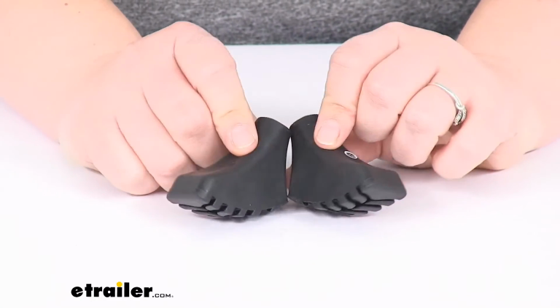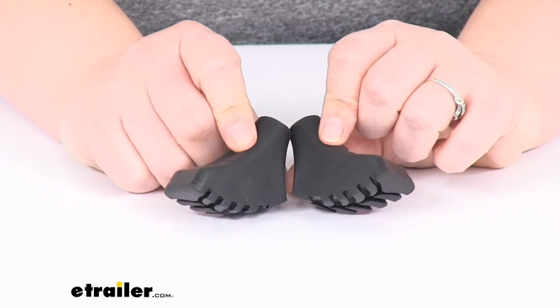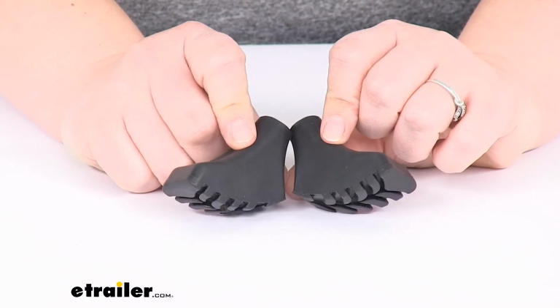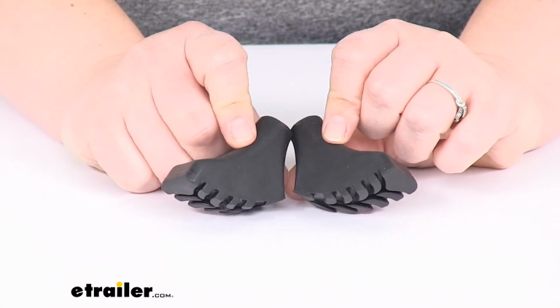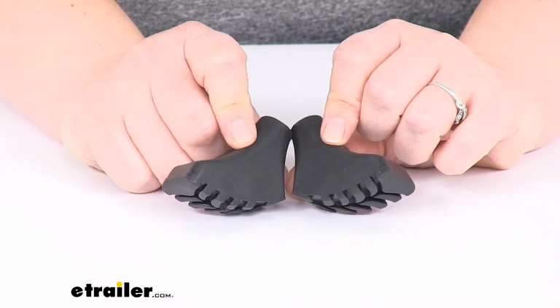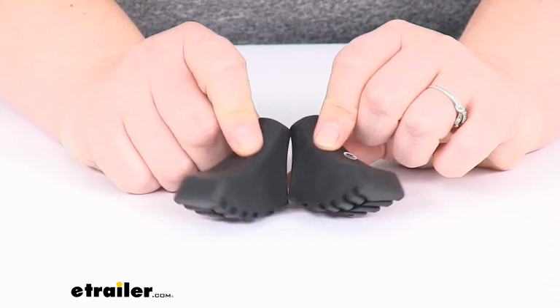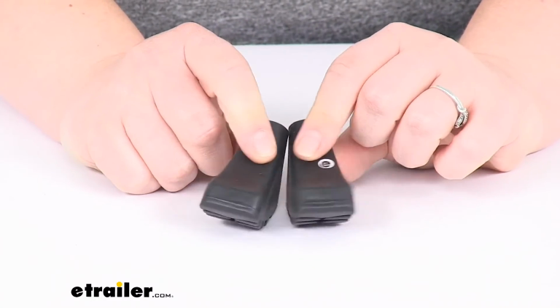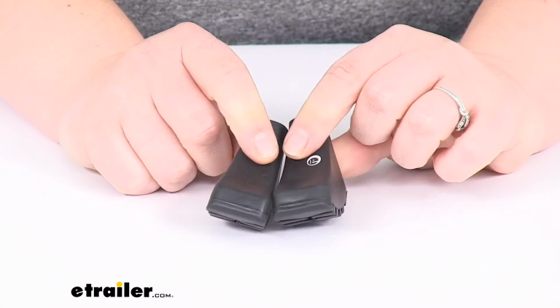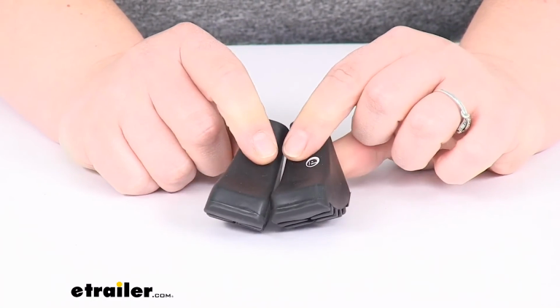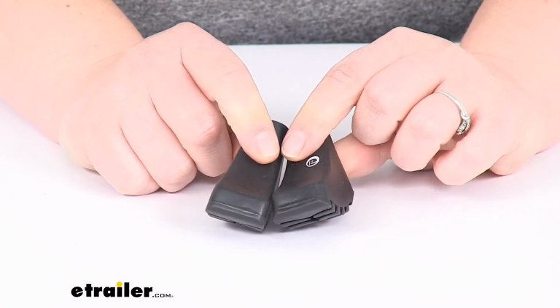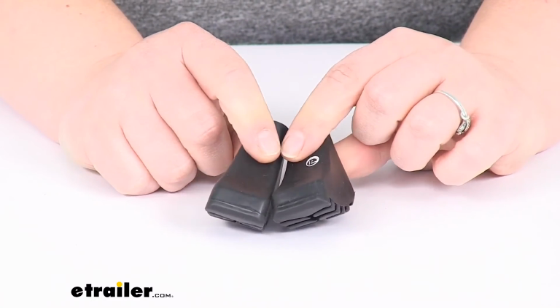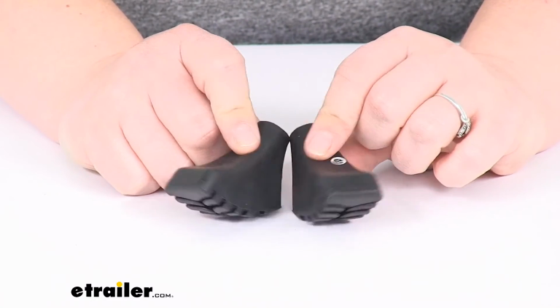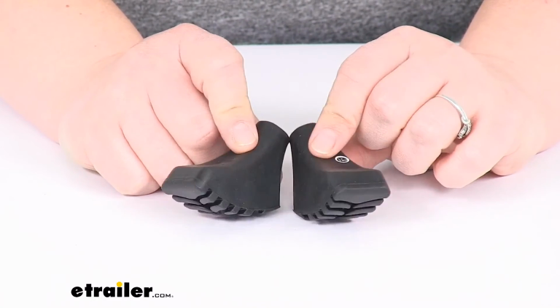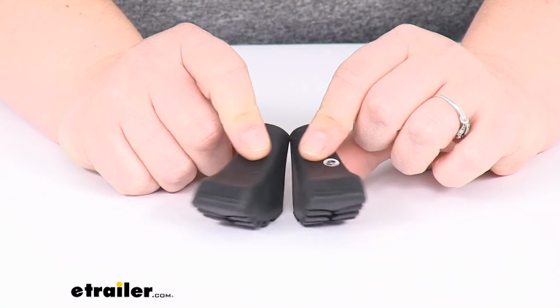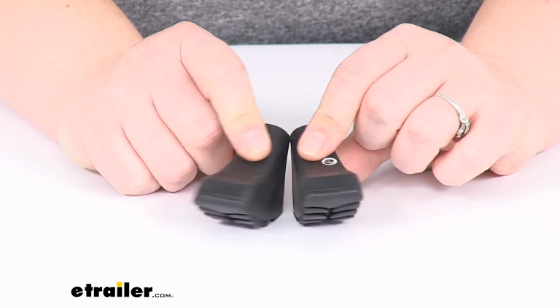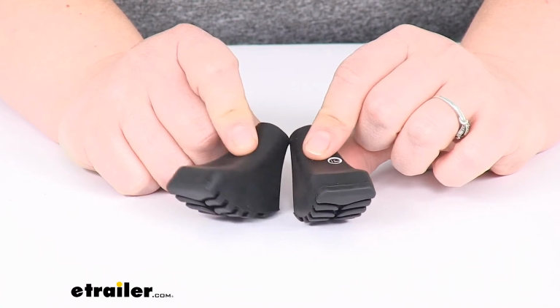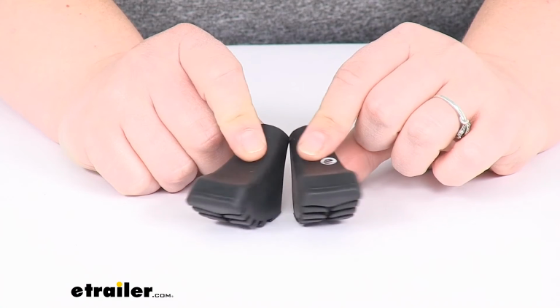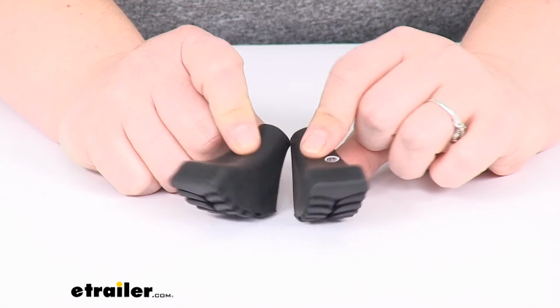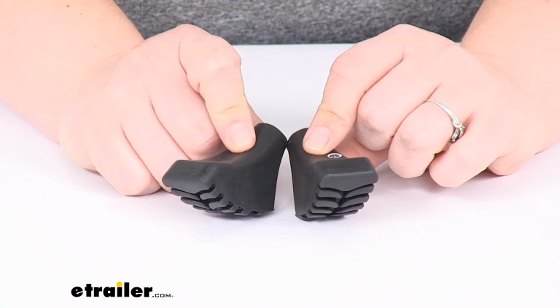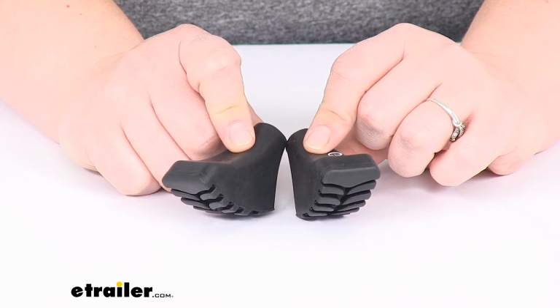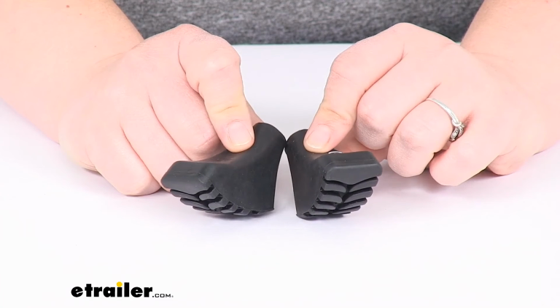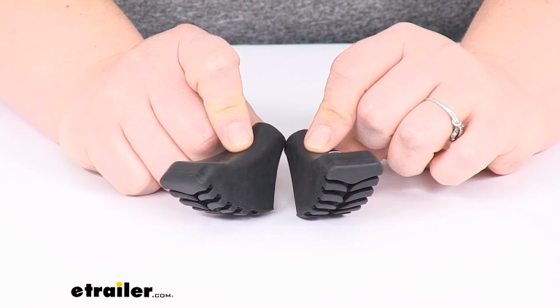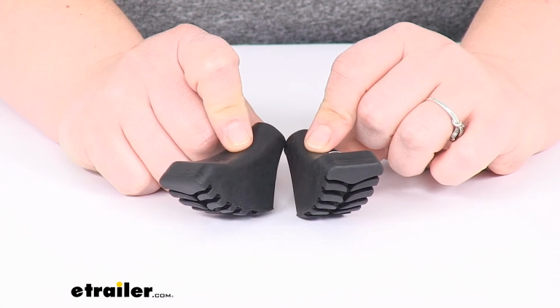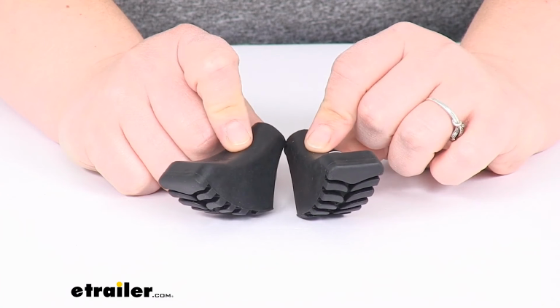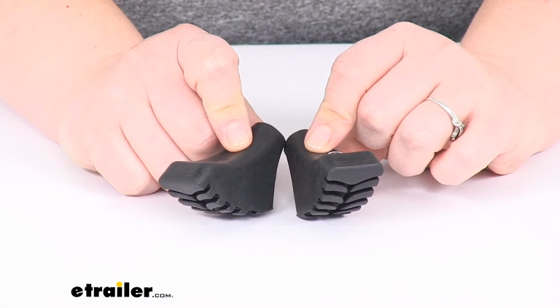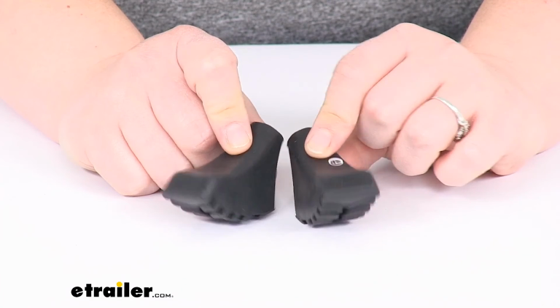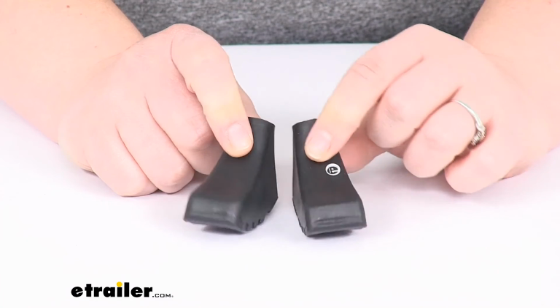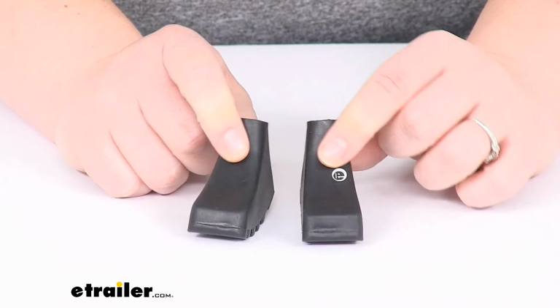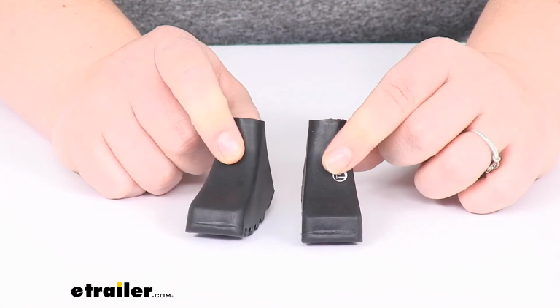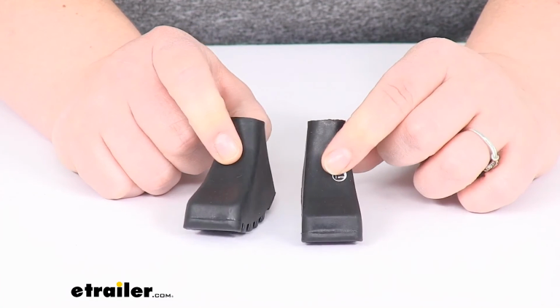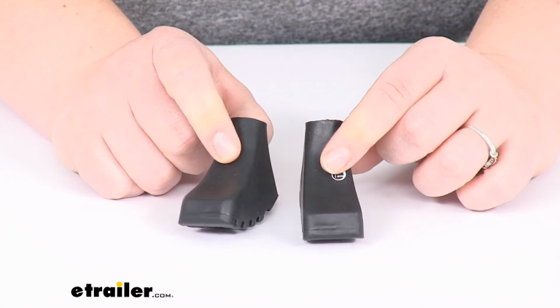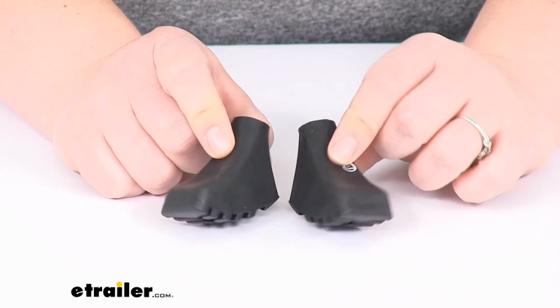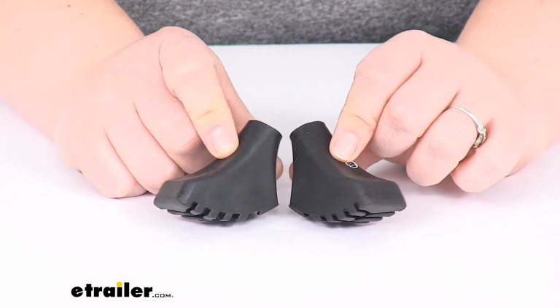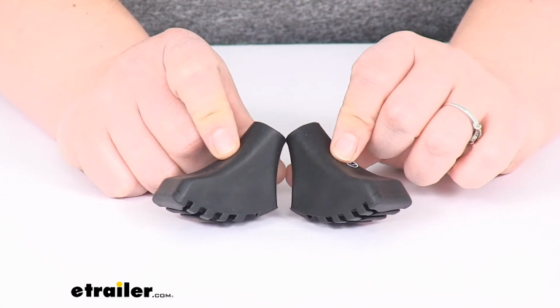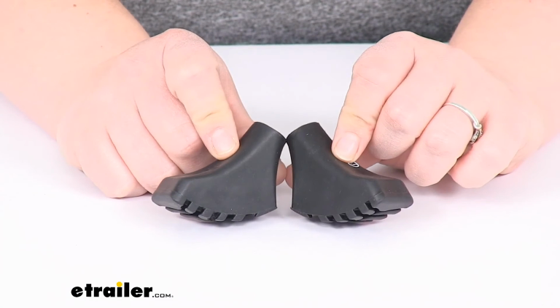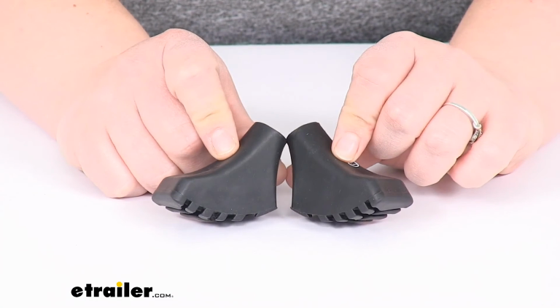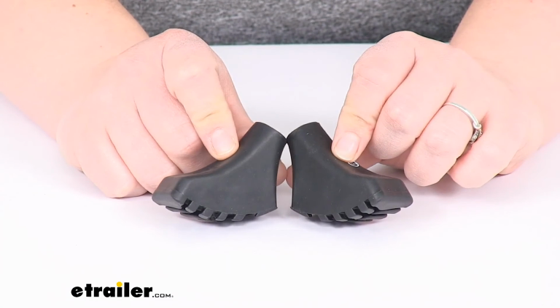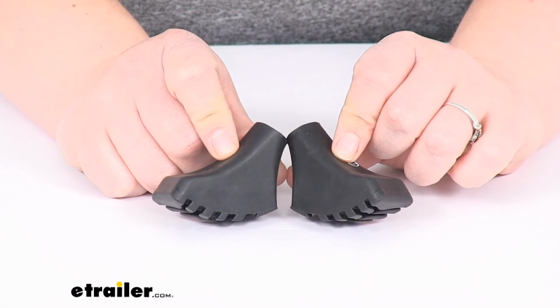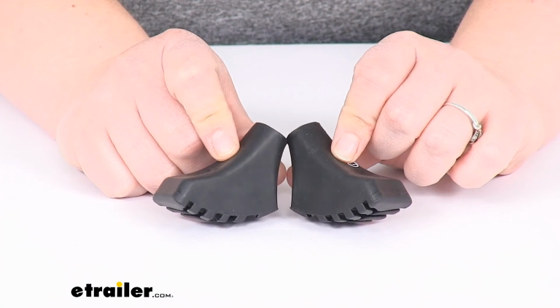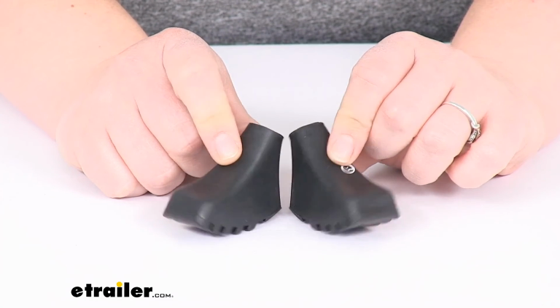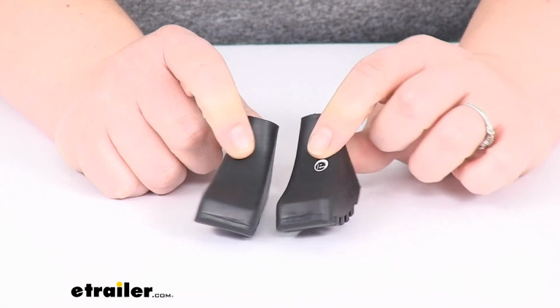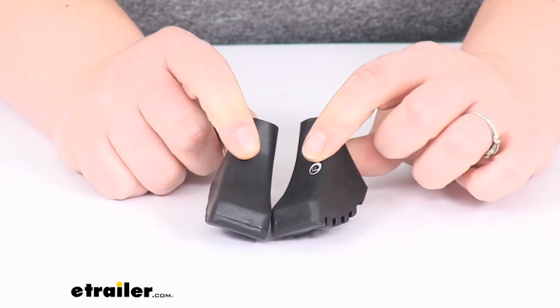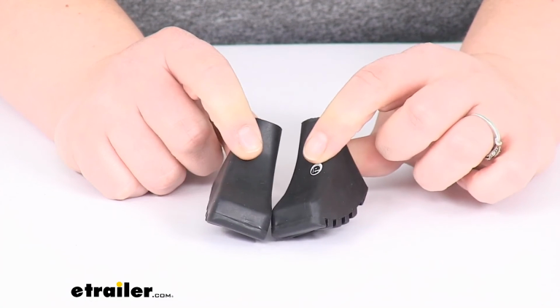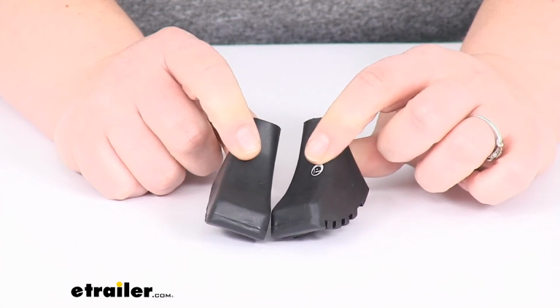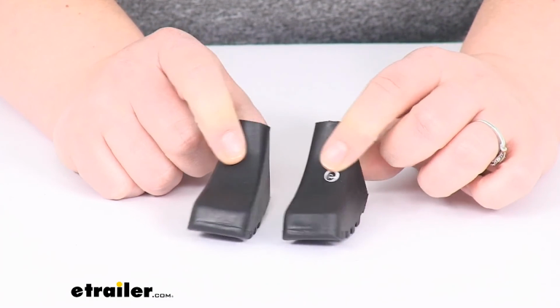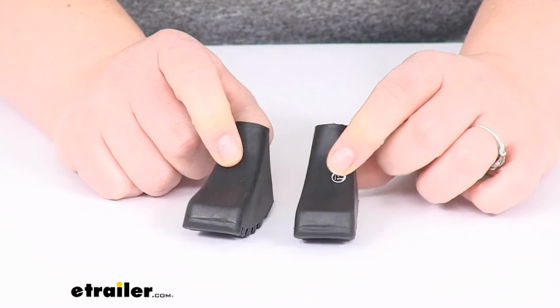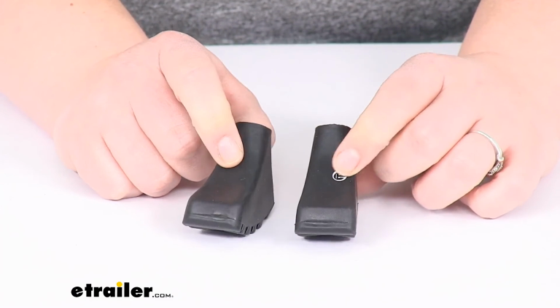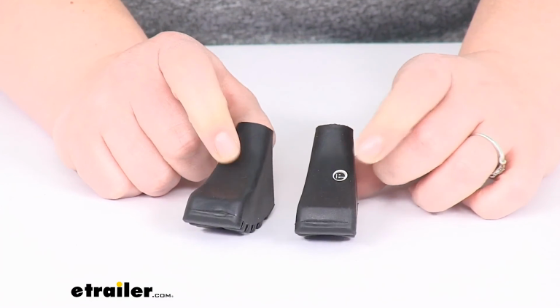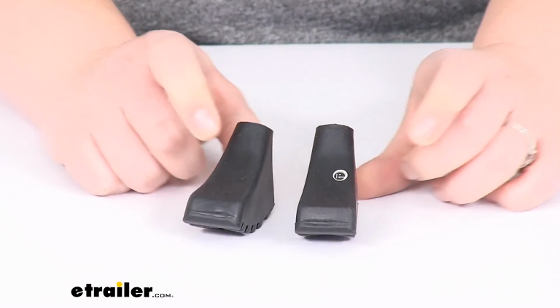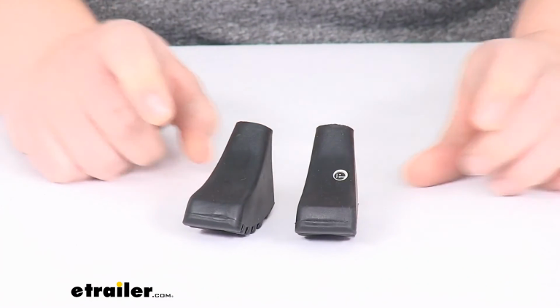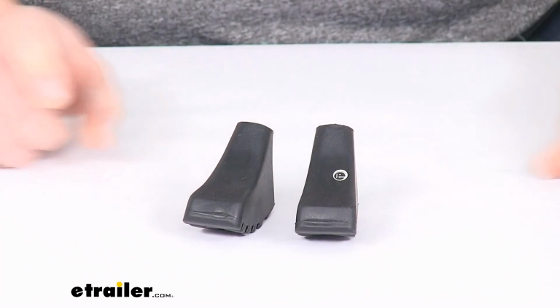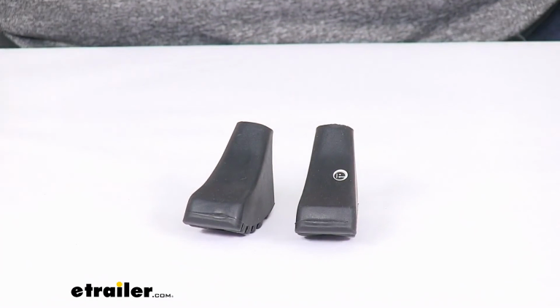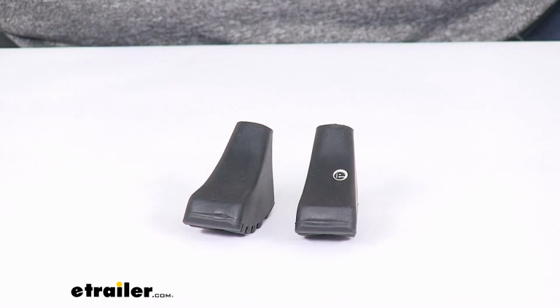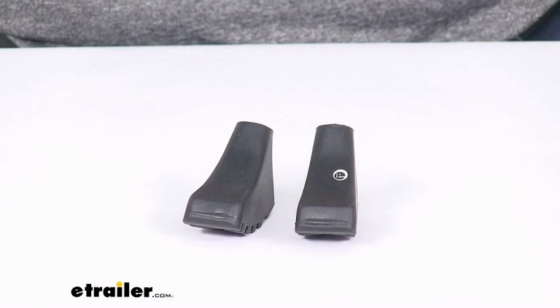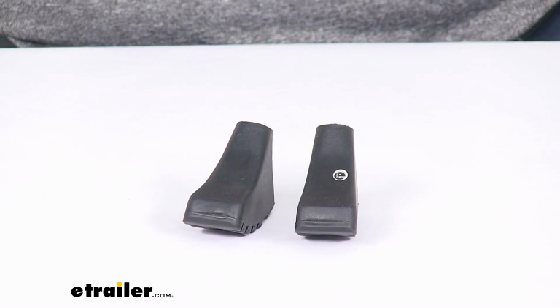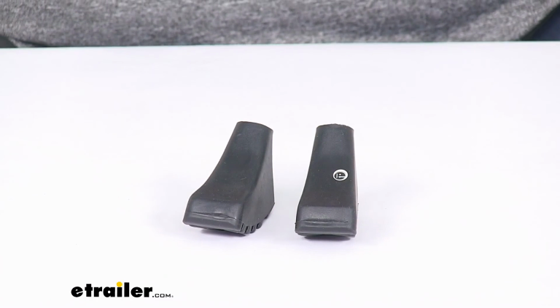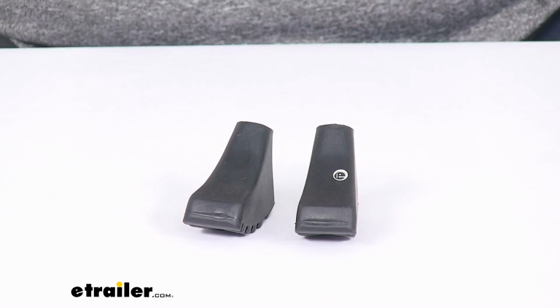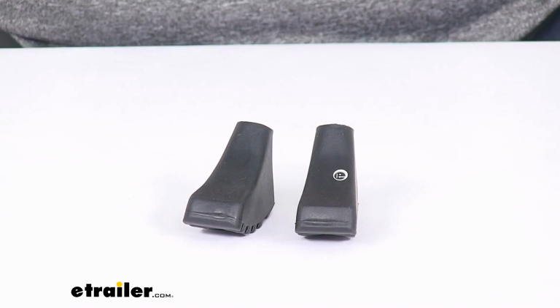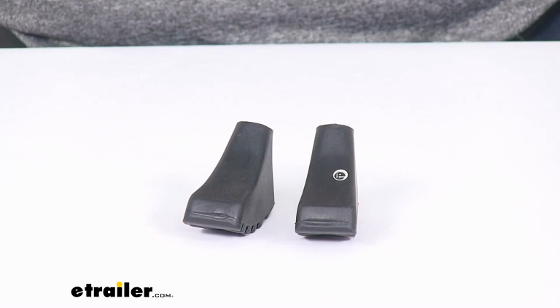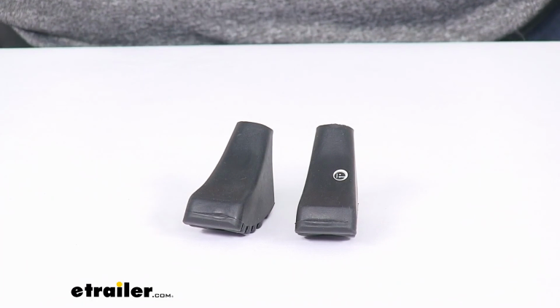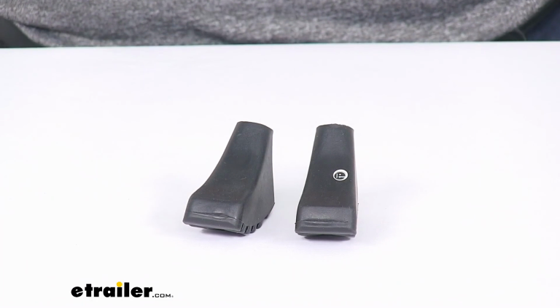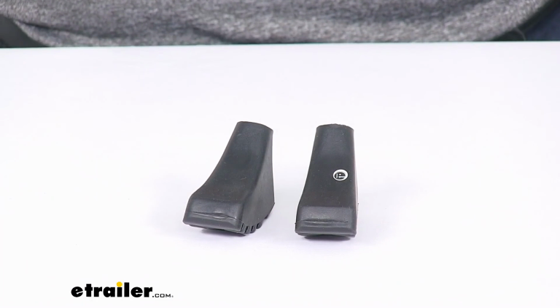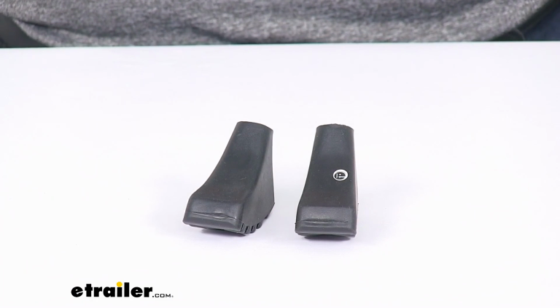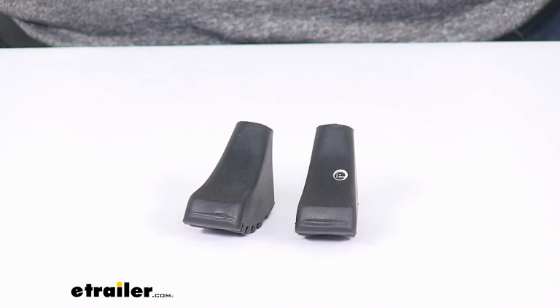You can find other accessories for your trekking poles here at eTrailer.com, so check those out. Thanks for watching.